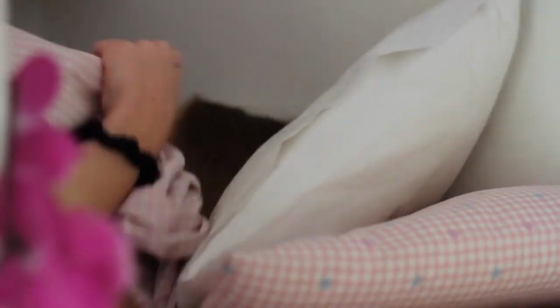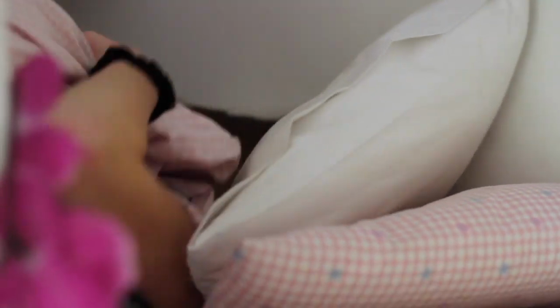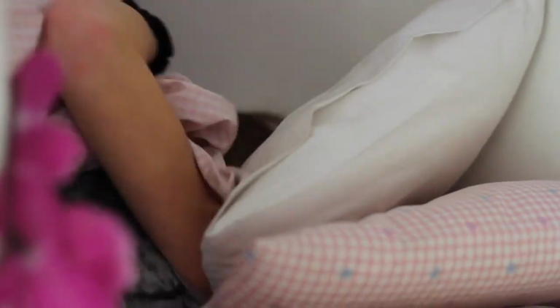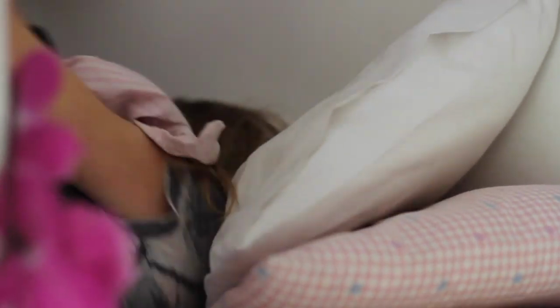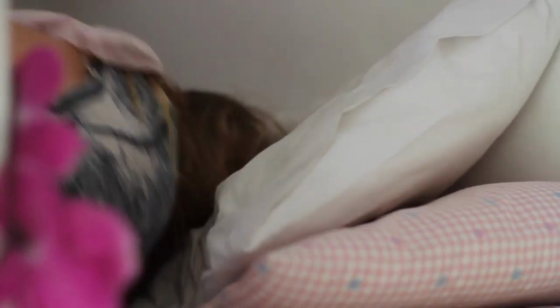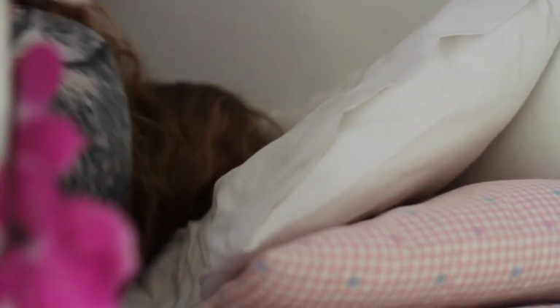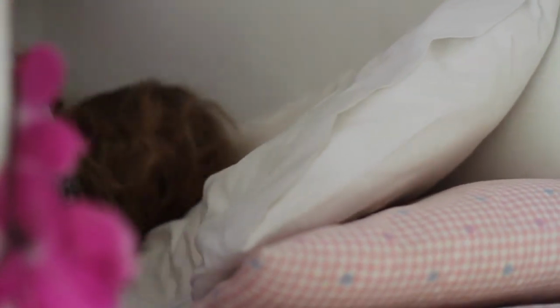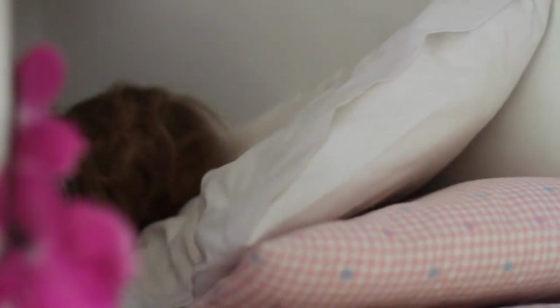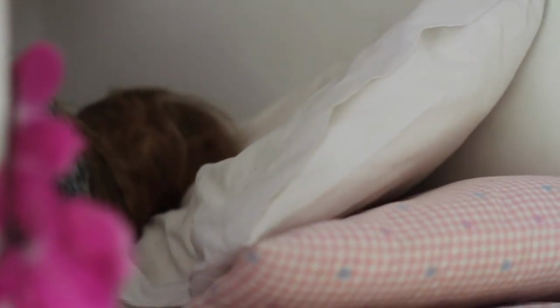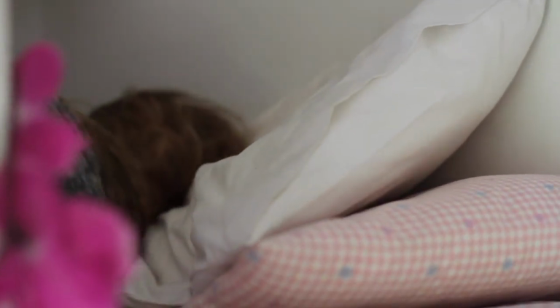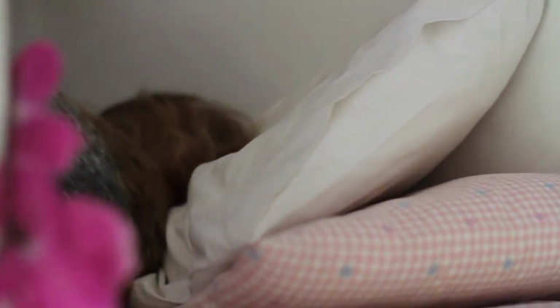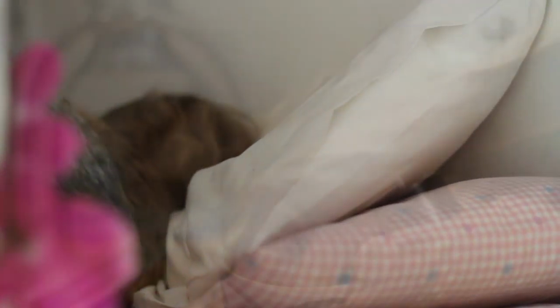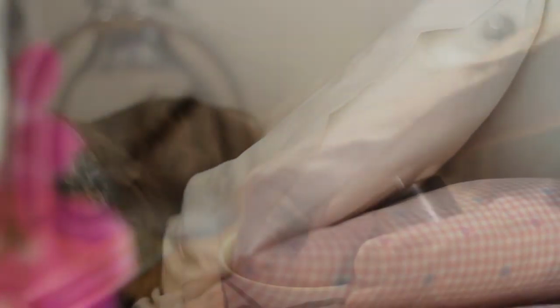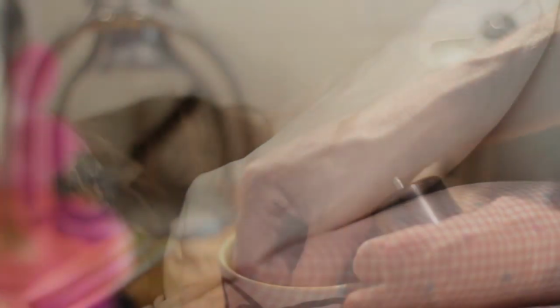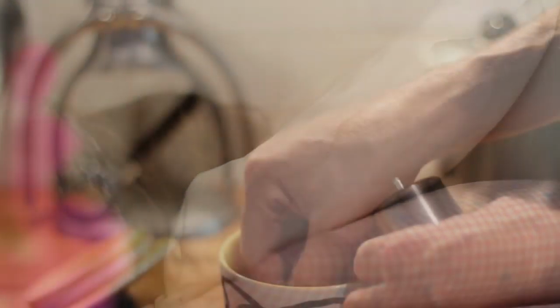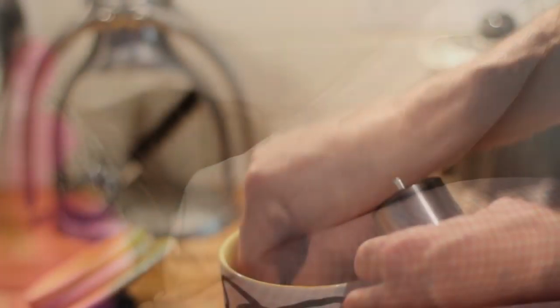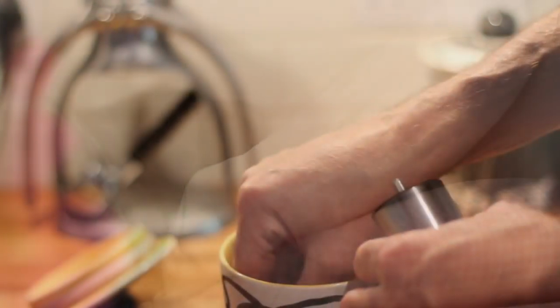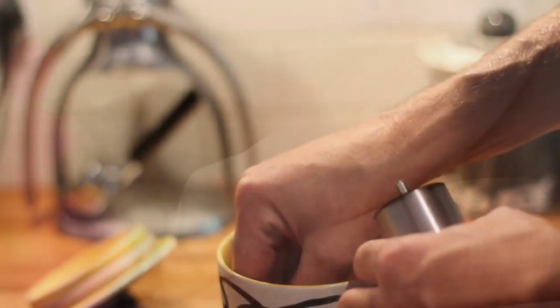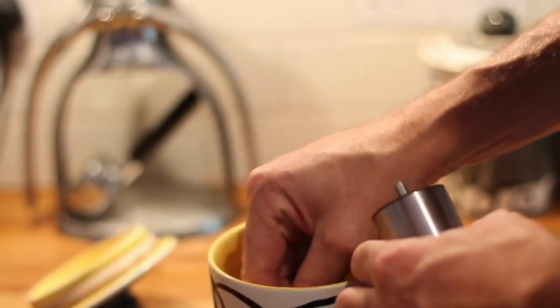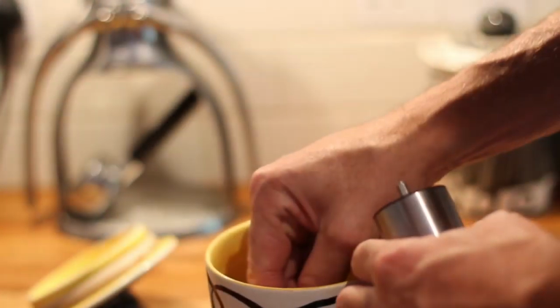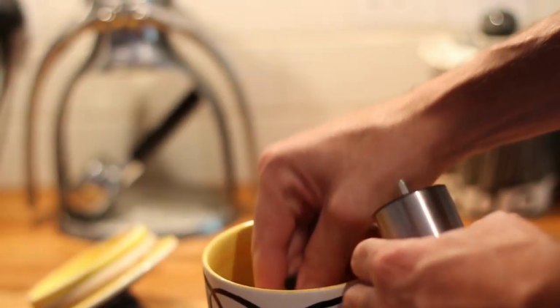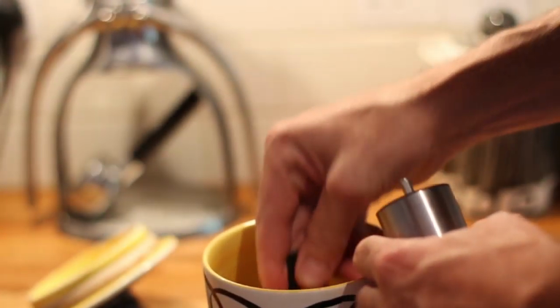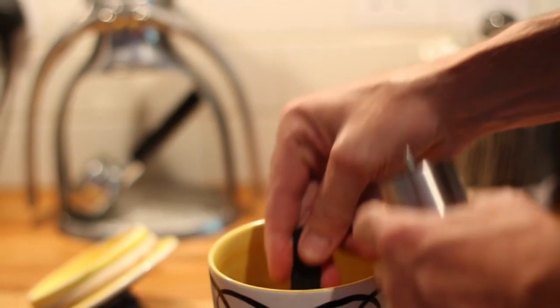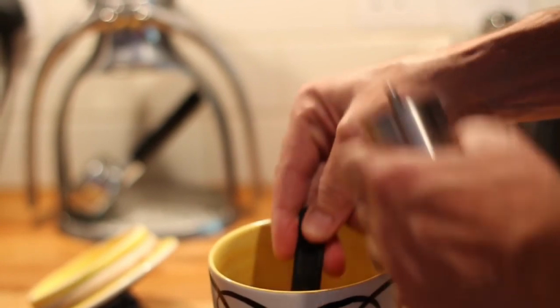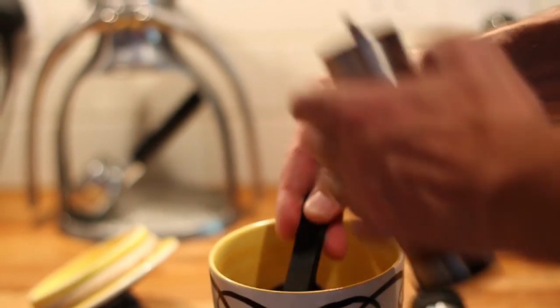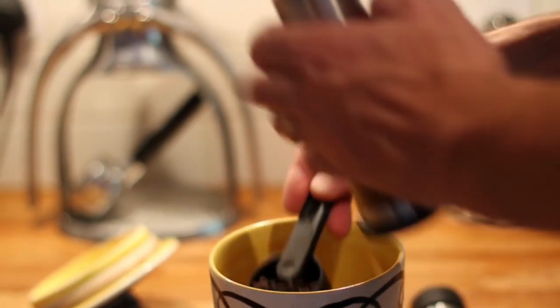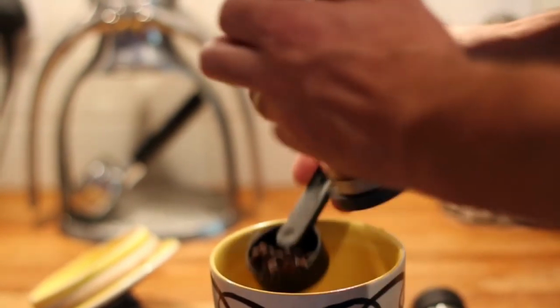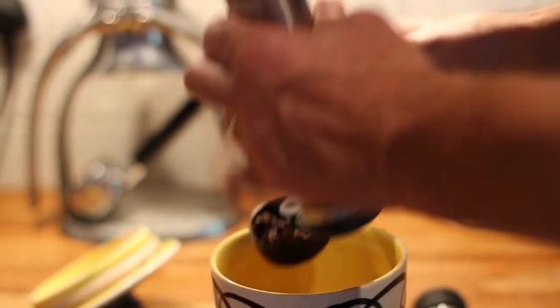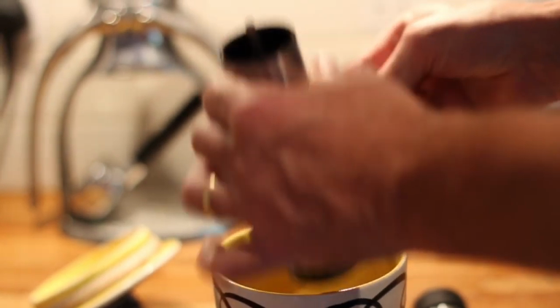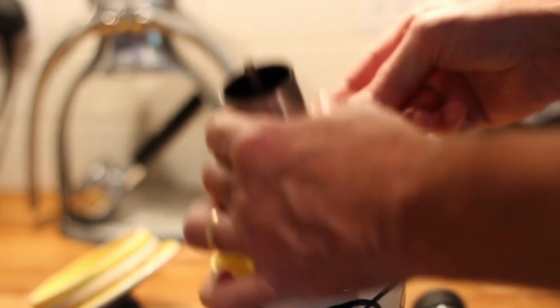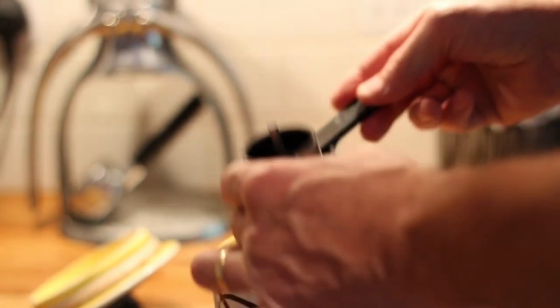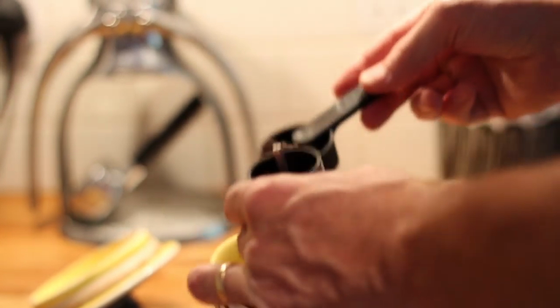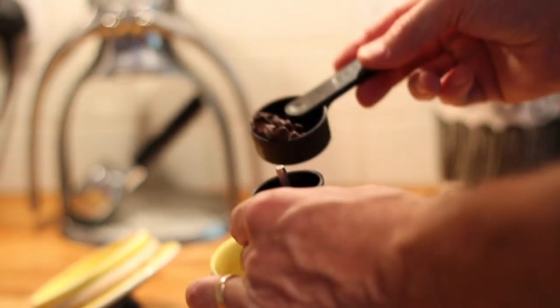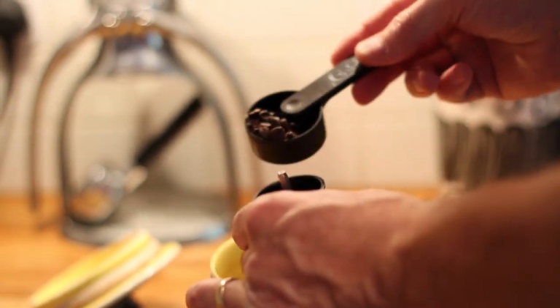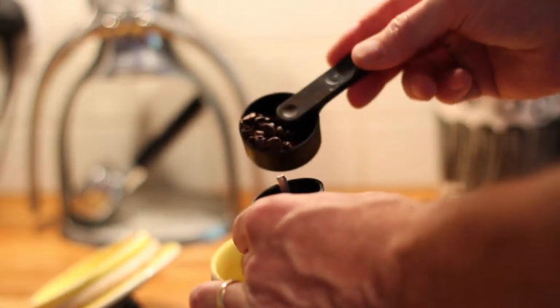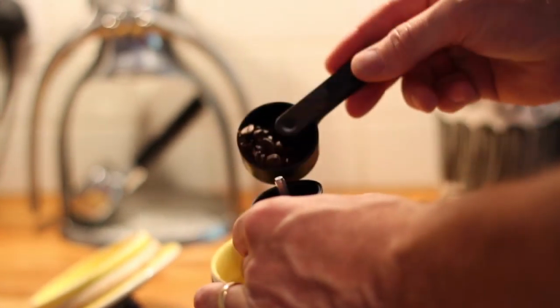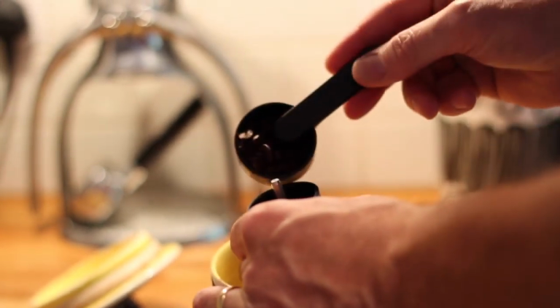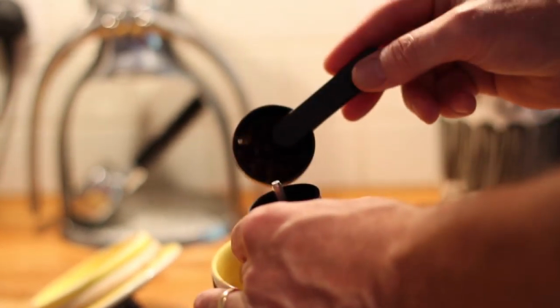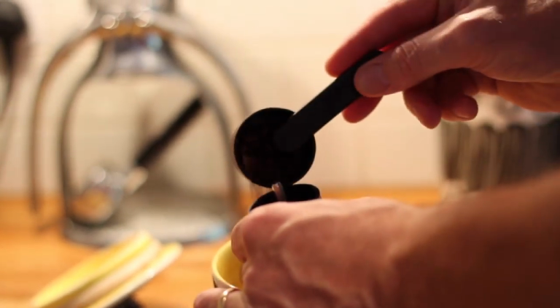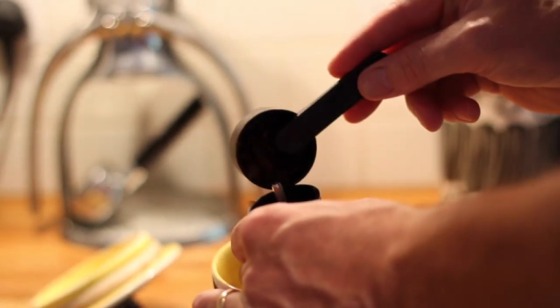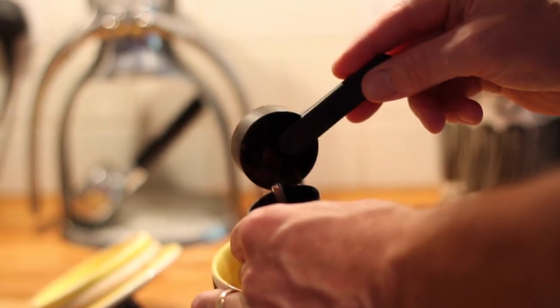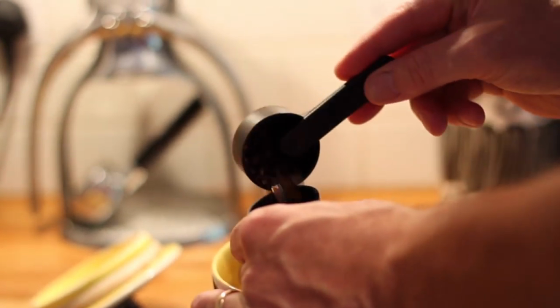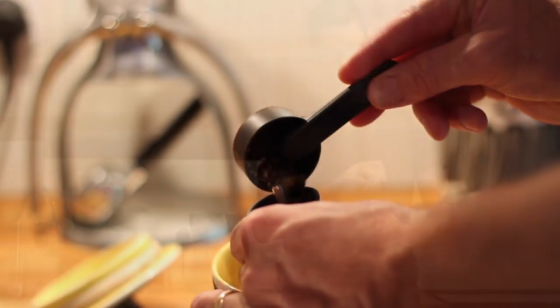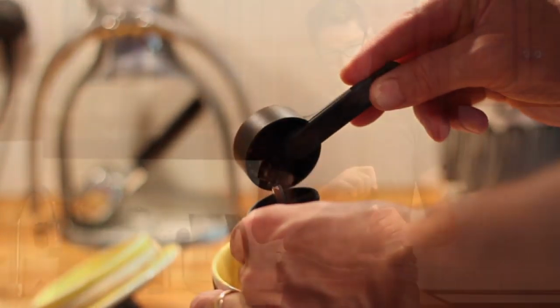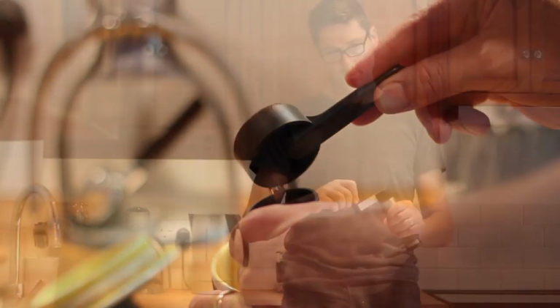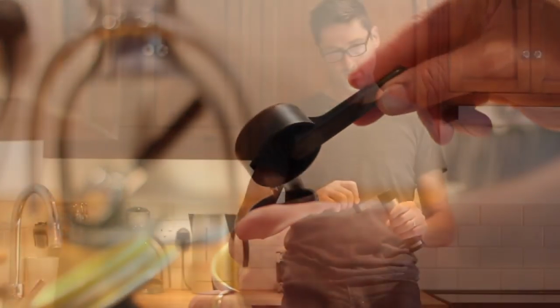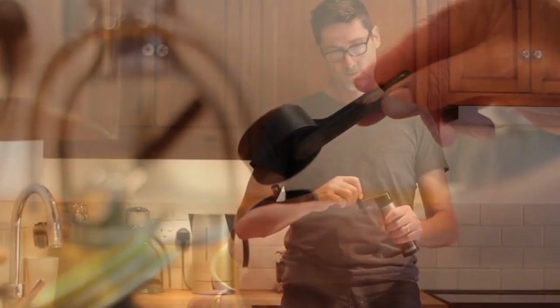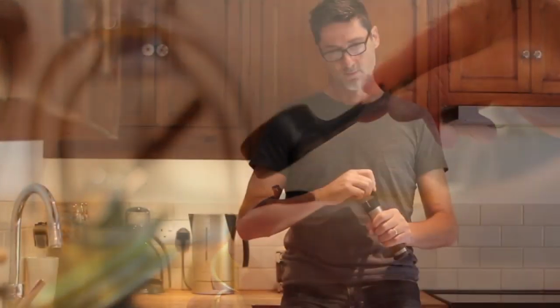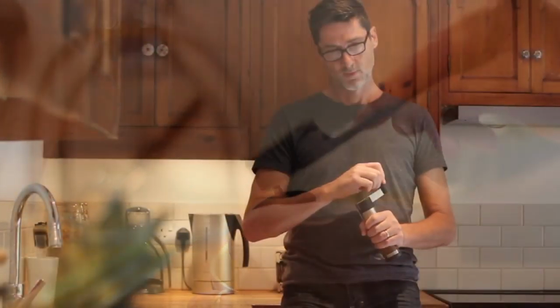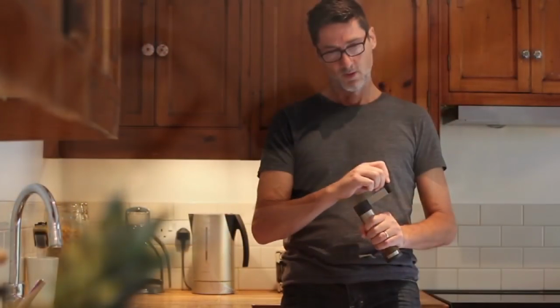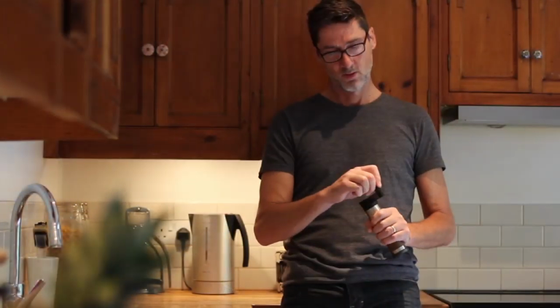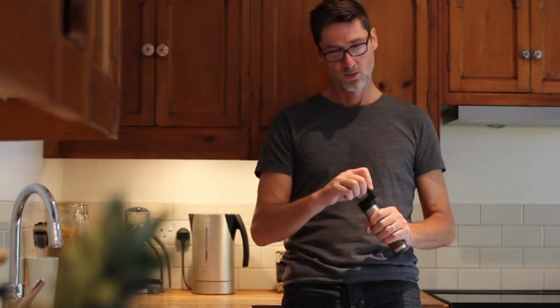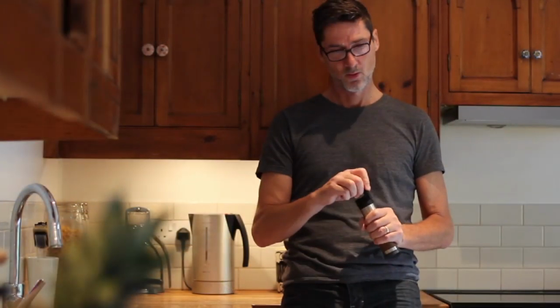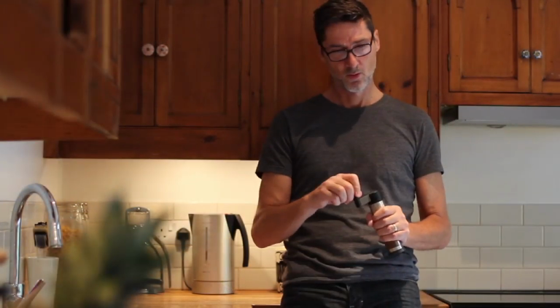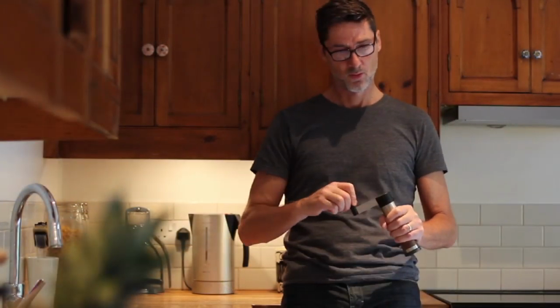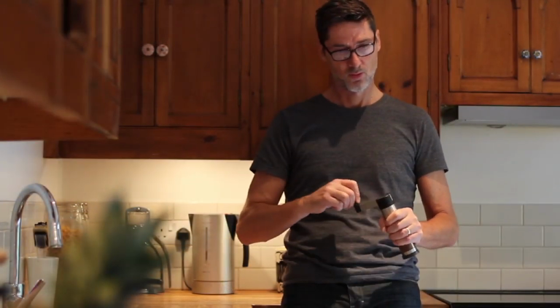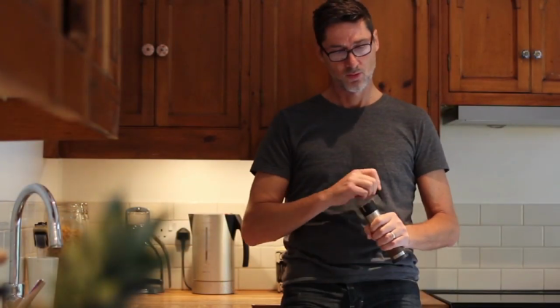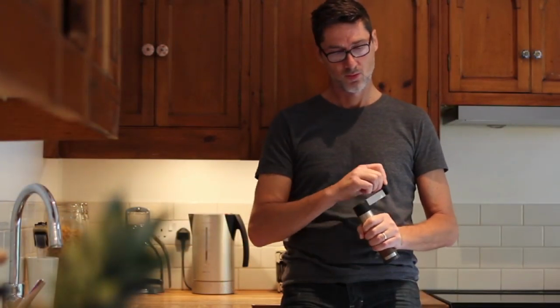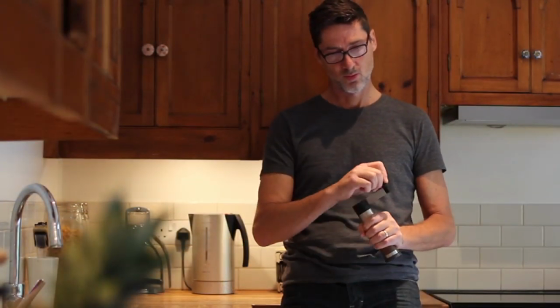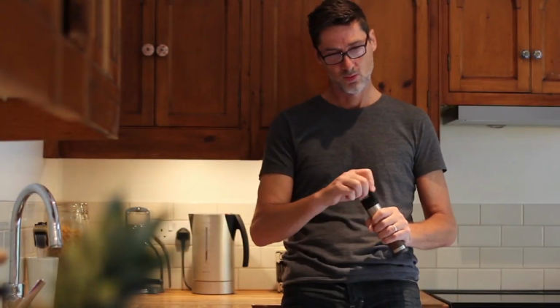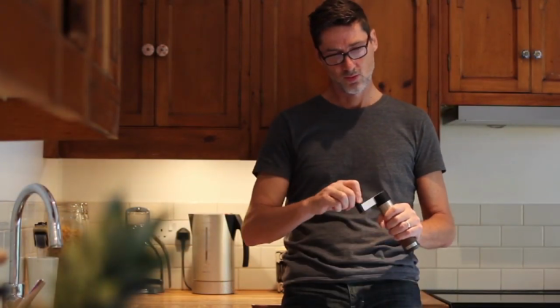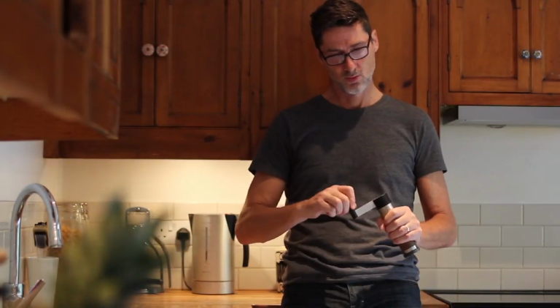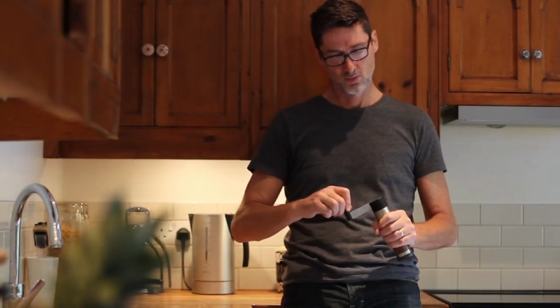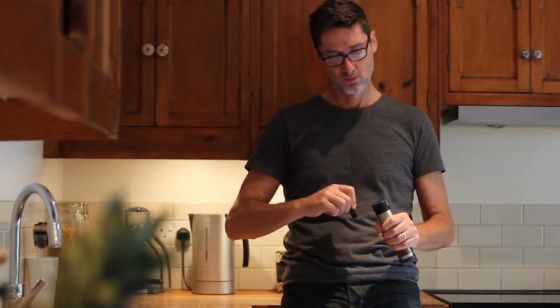The alternative is to use a manual grinder, which is, well, a real grind.